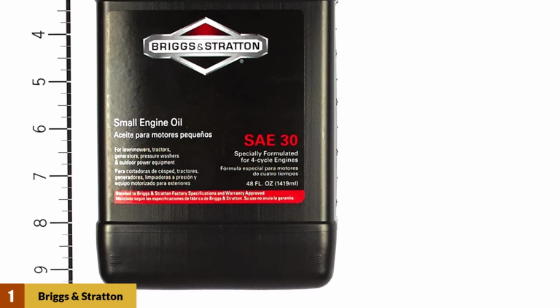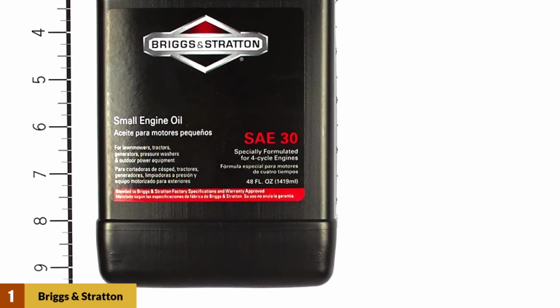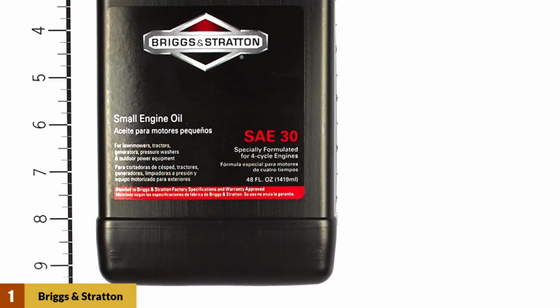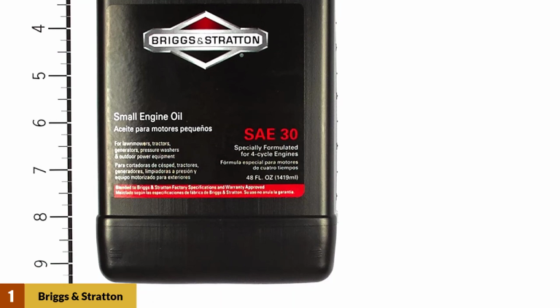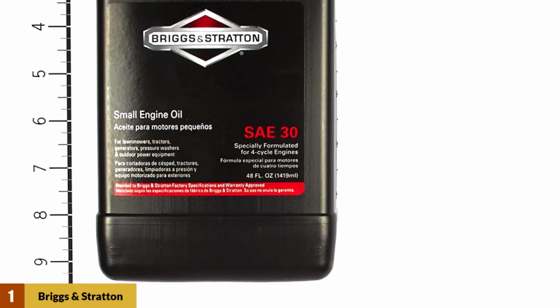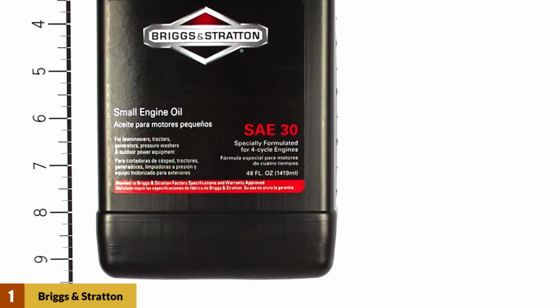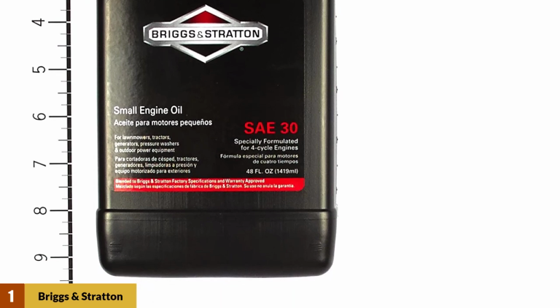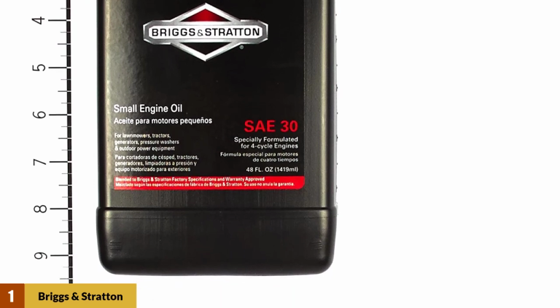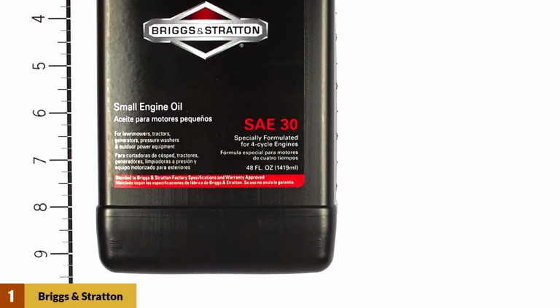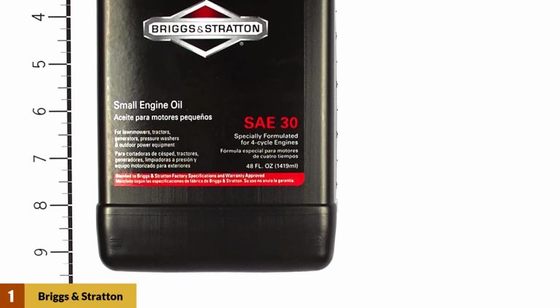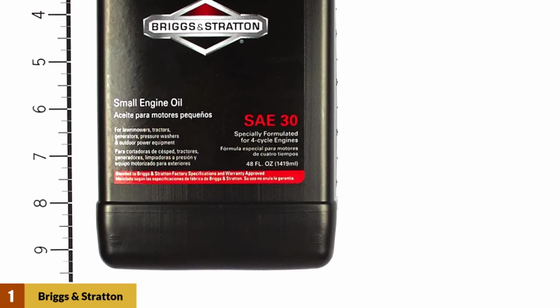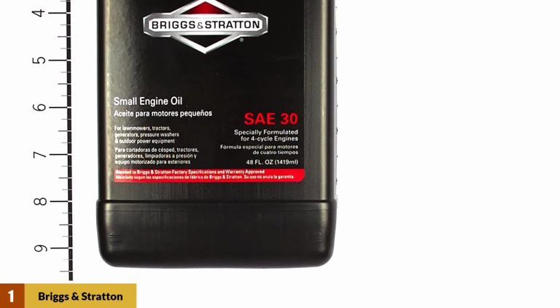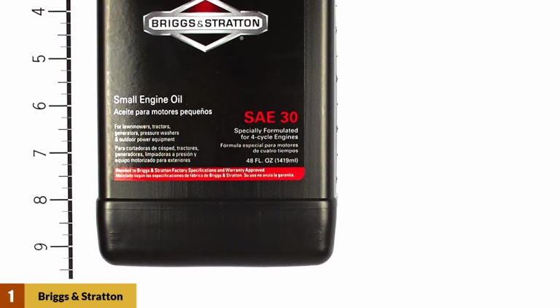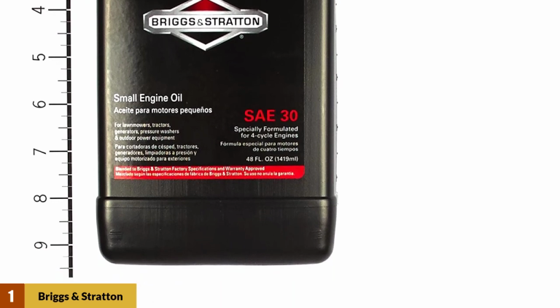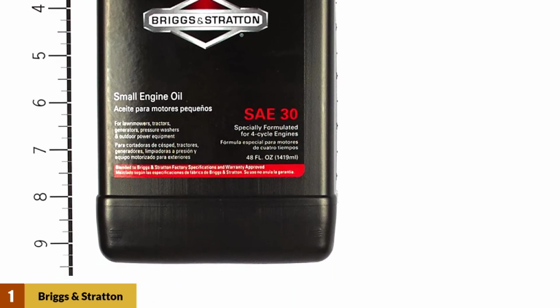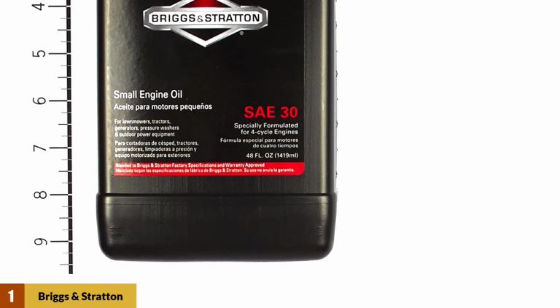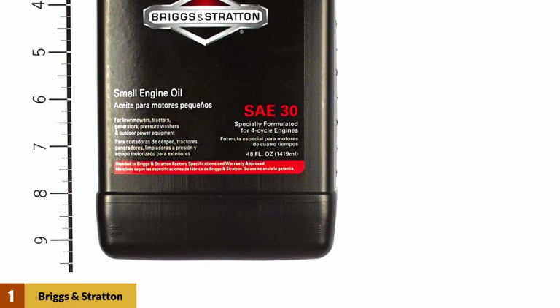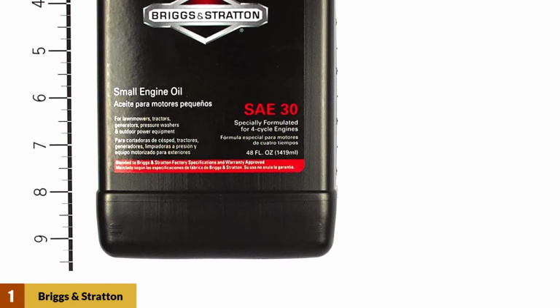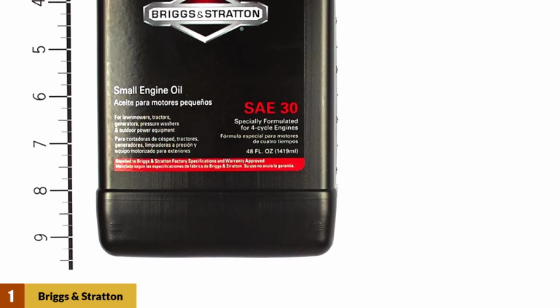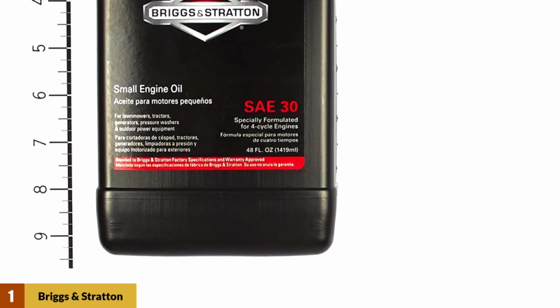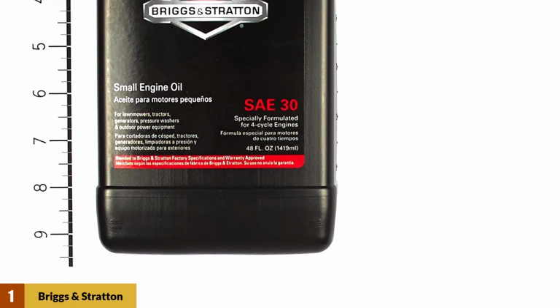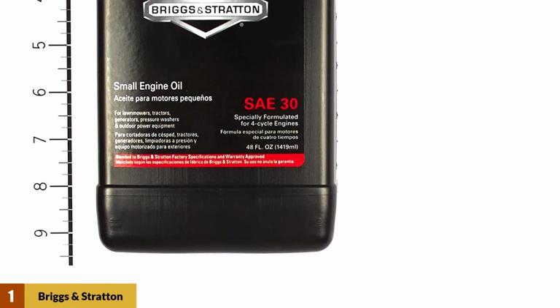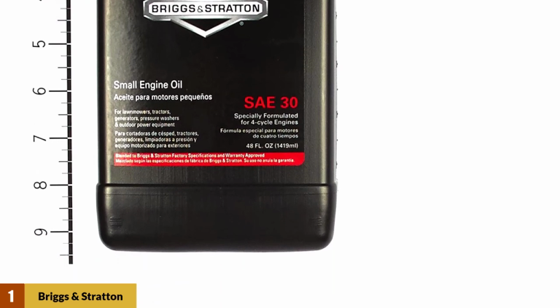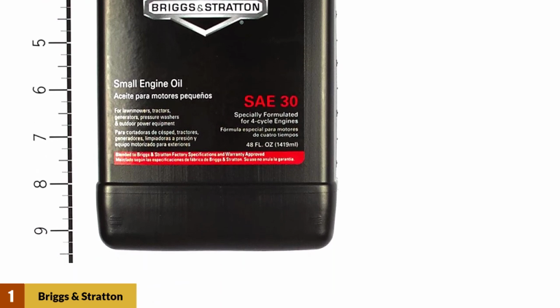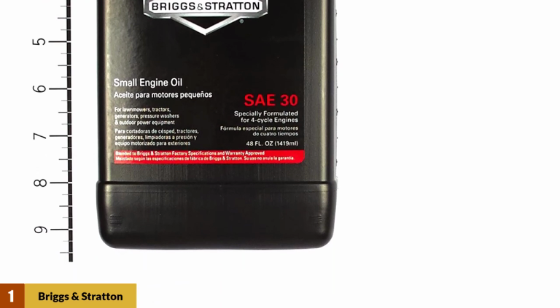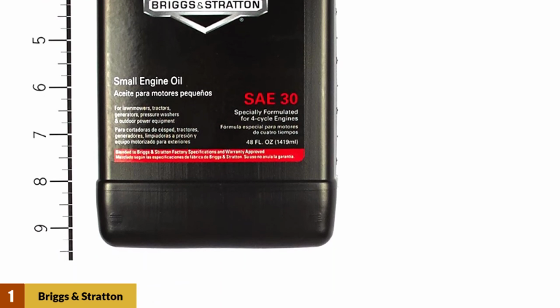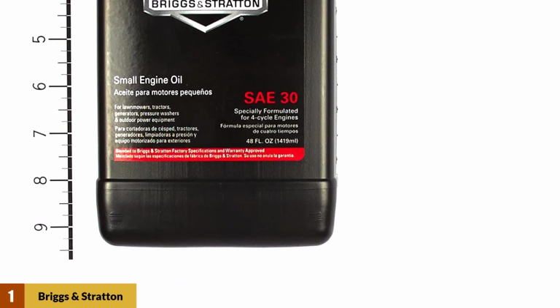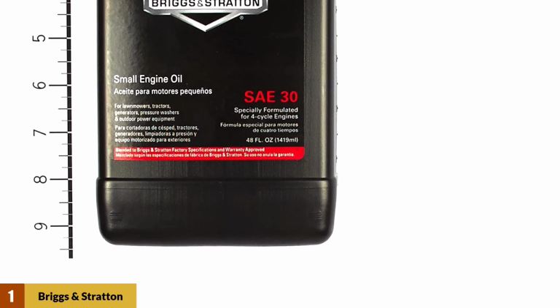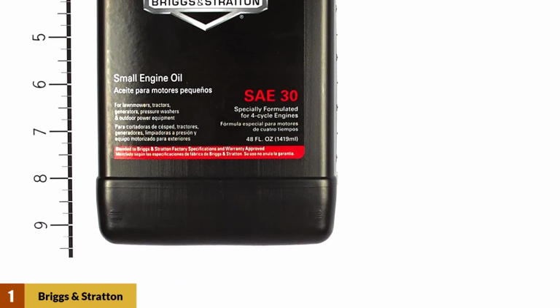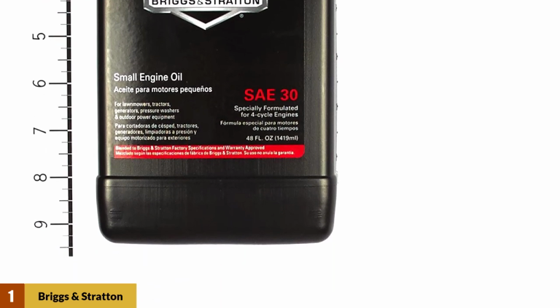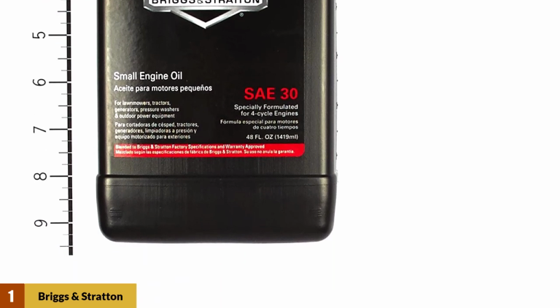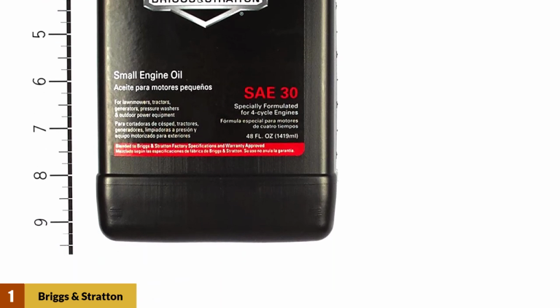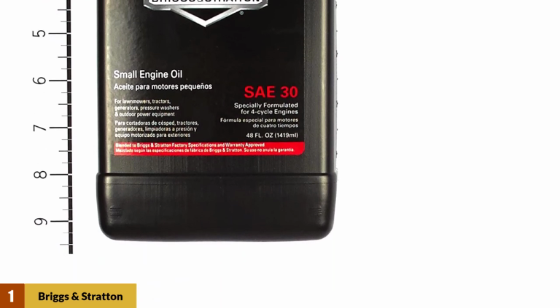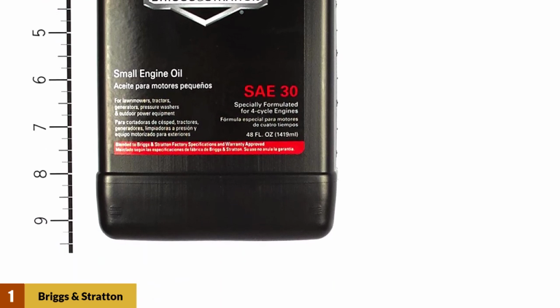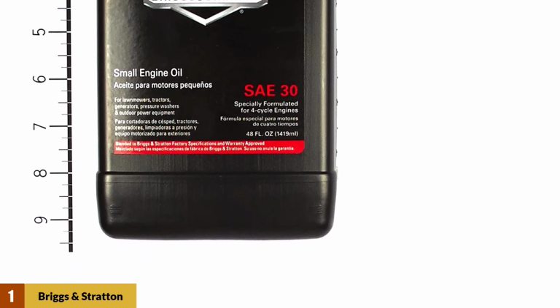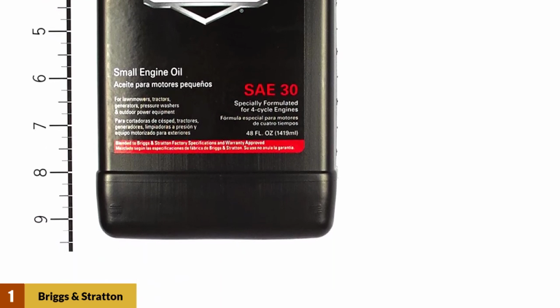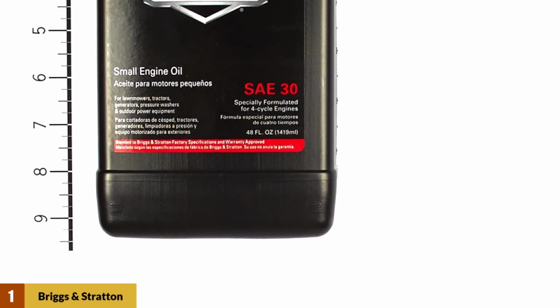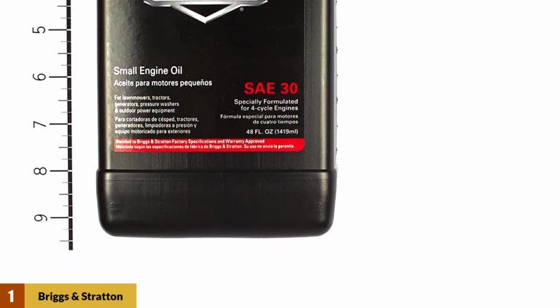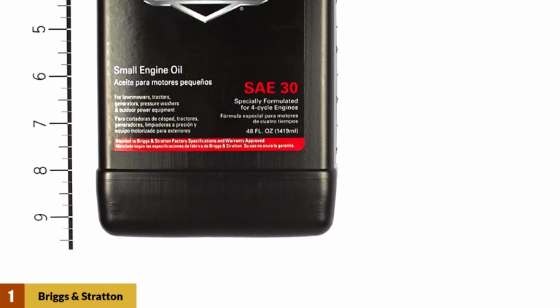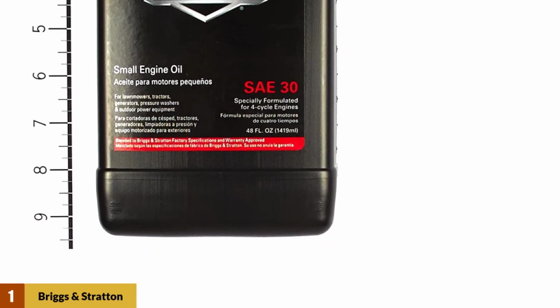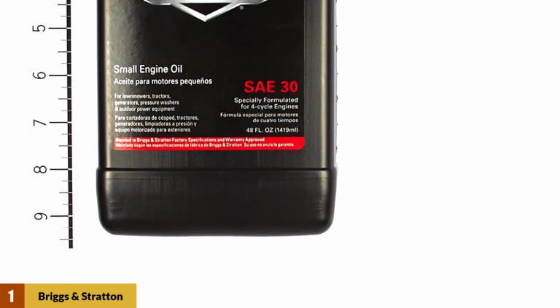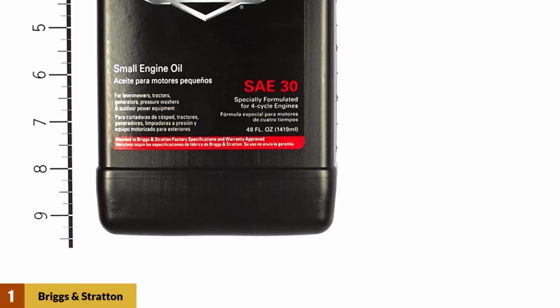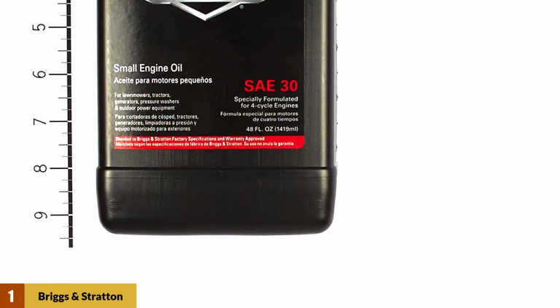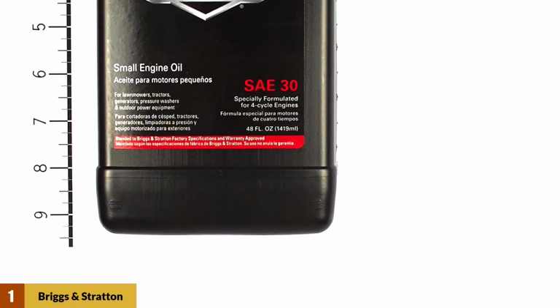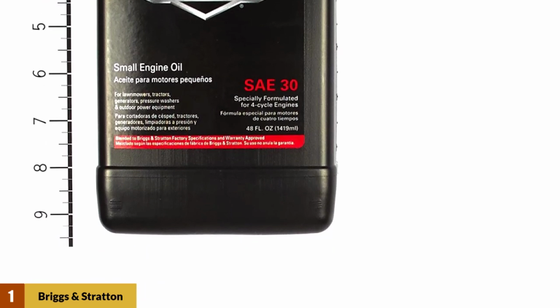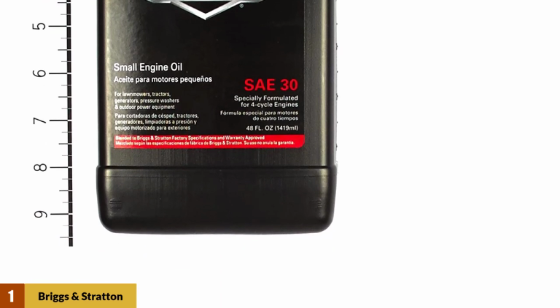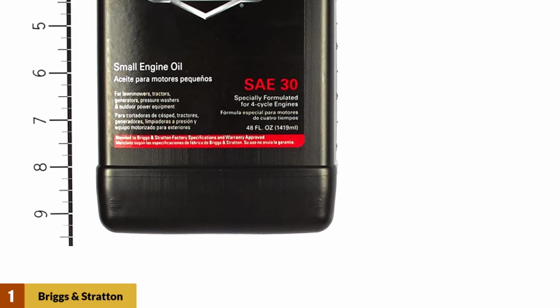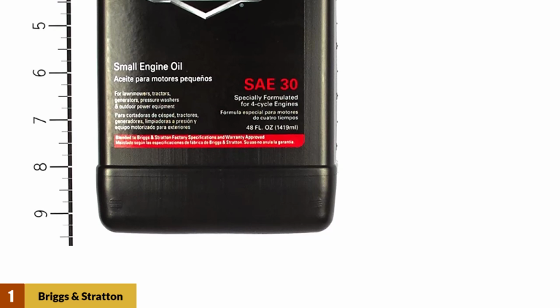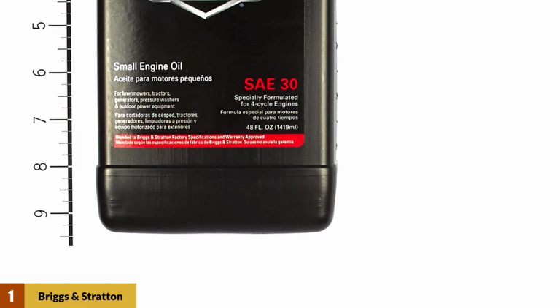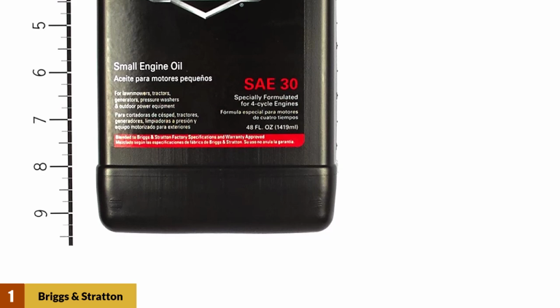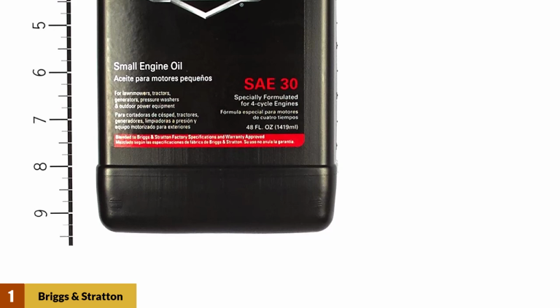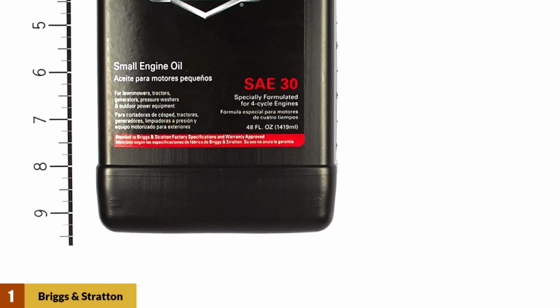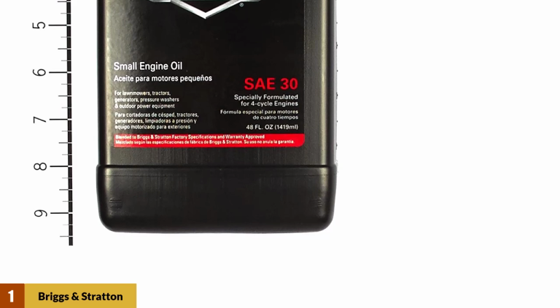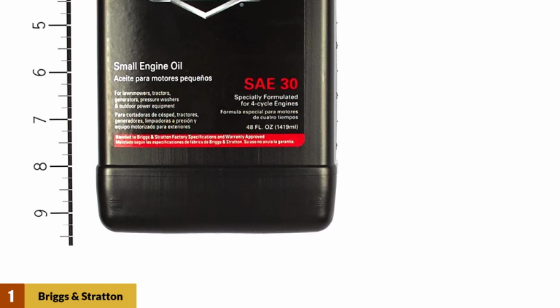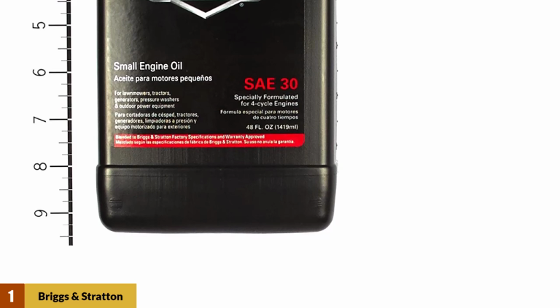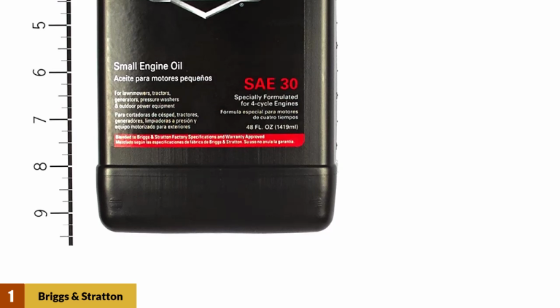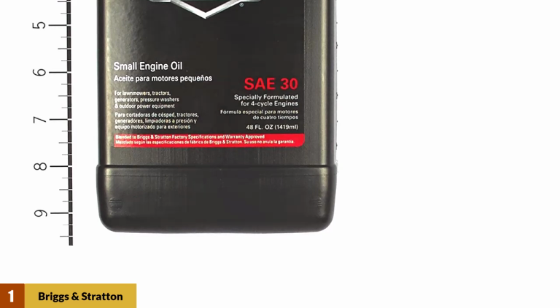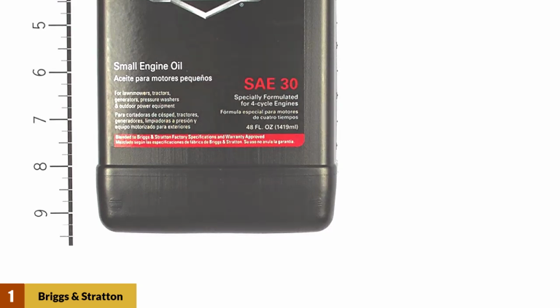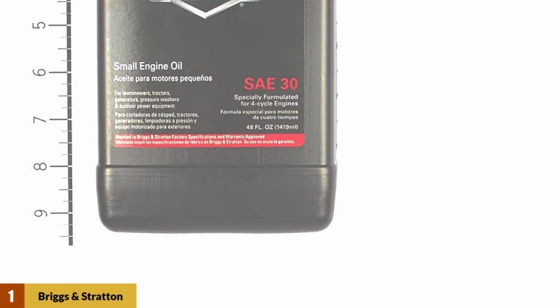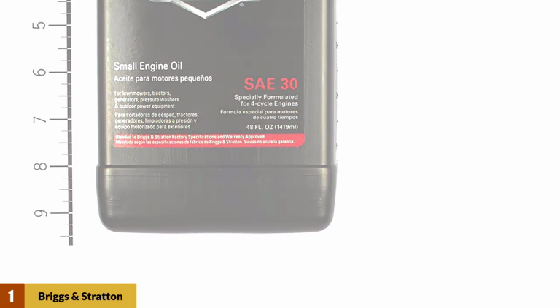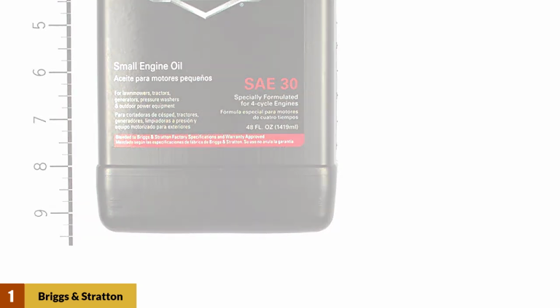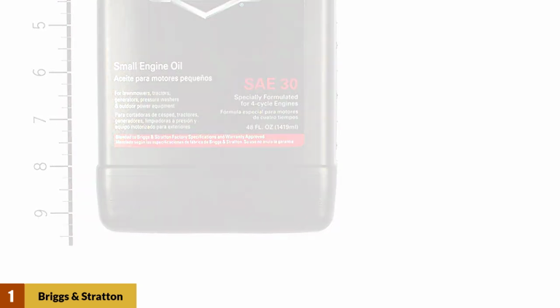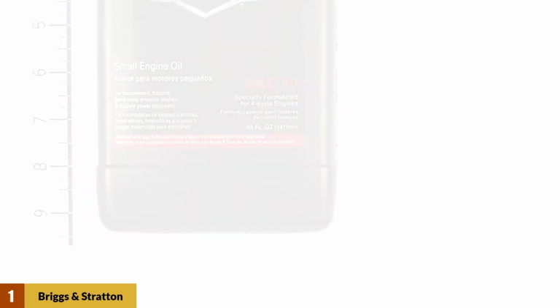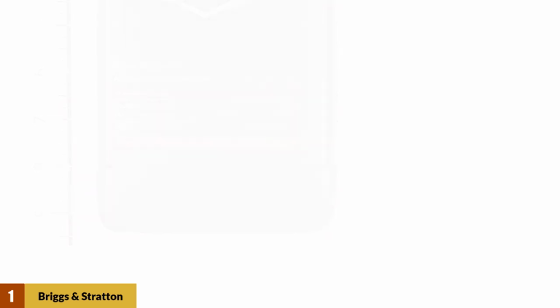Briggs & Stratton have been making genuinely high-quality products for a long time, so you won't regret buying it.